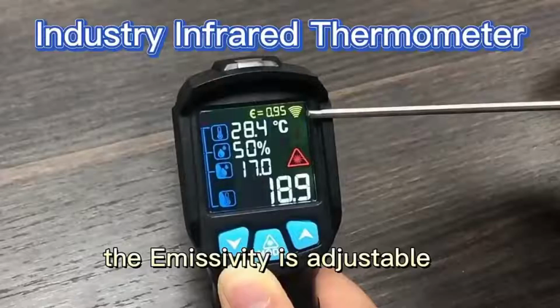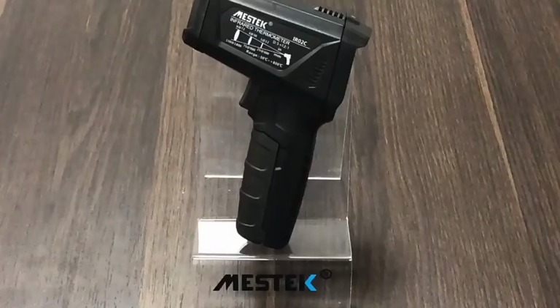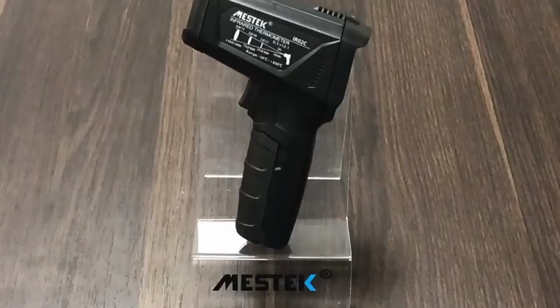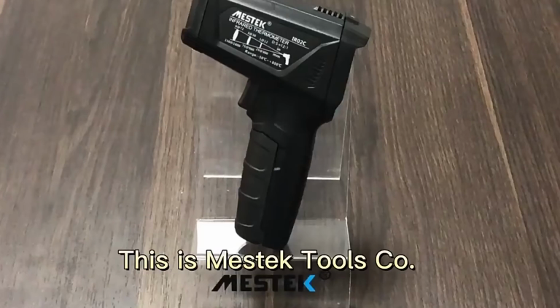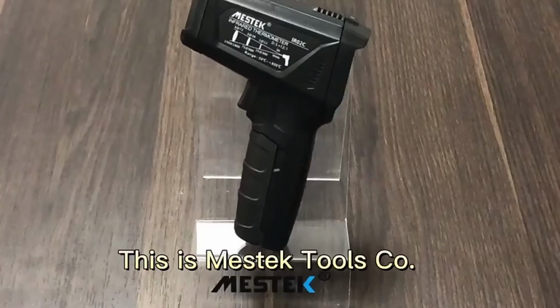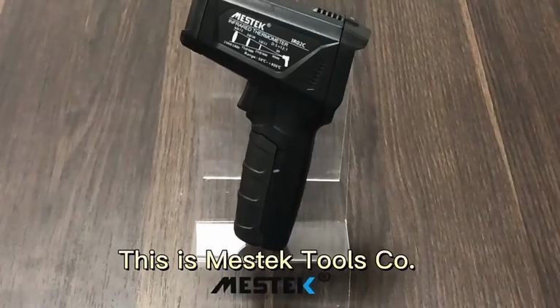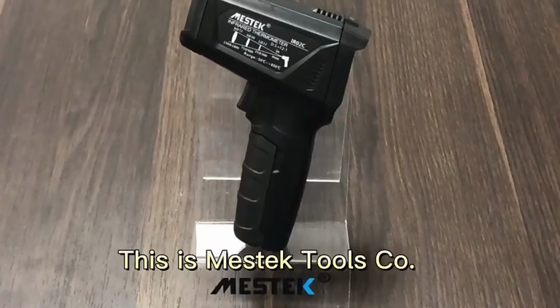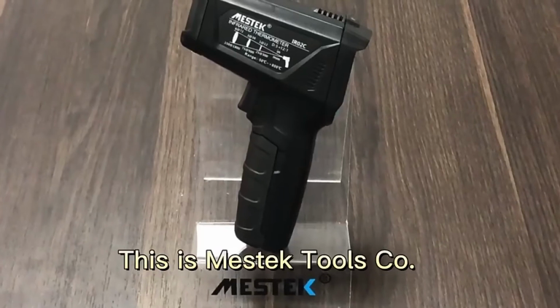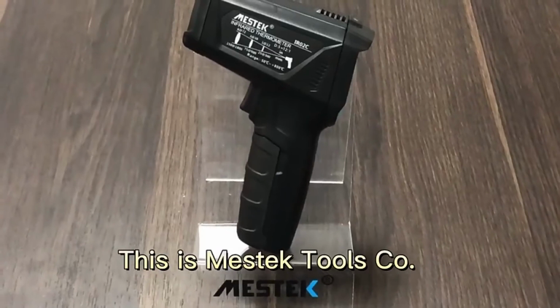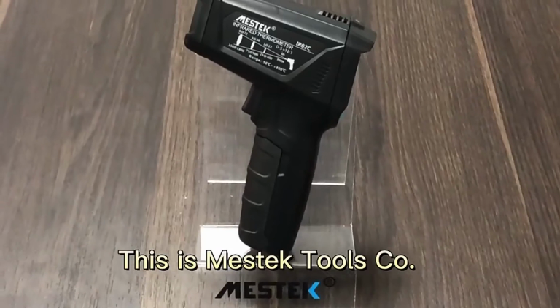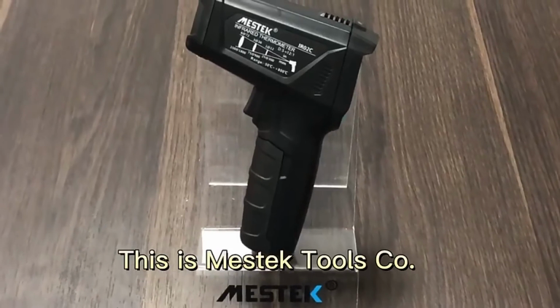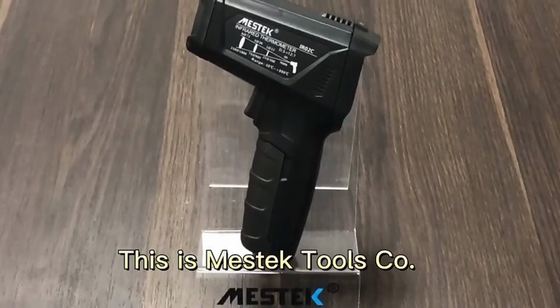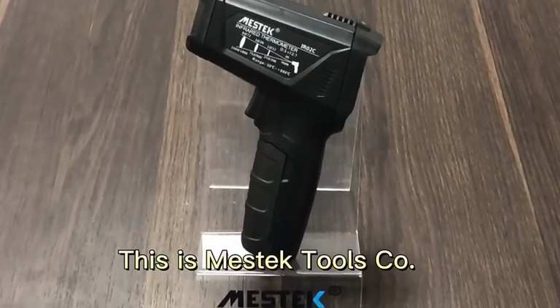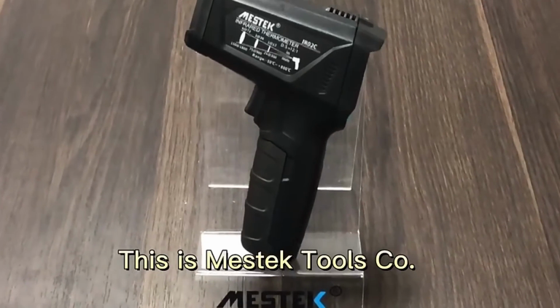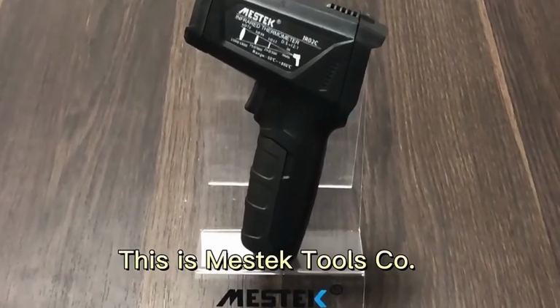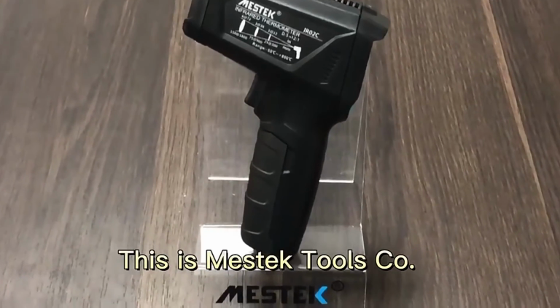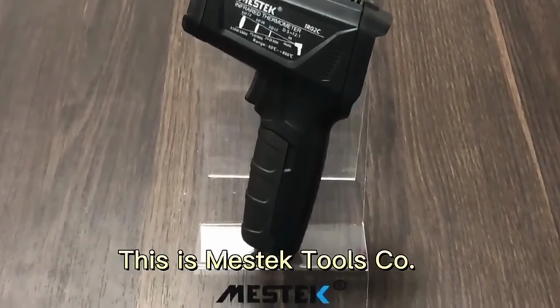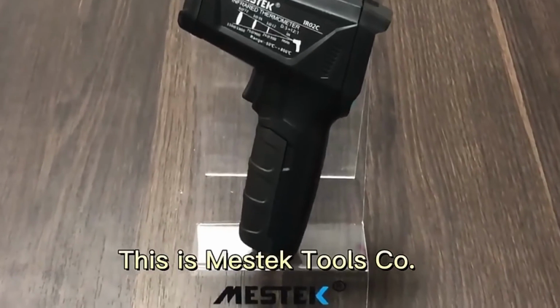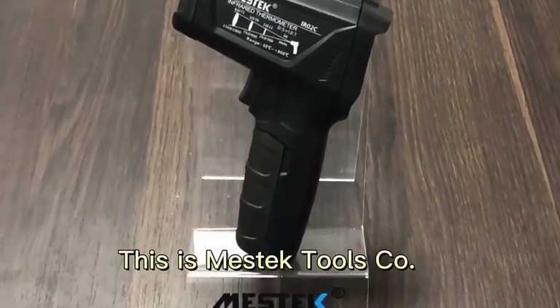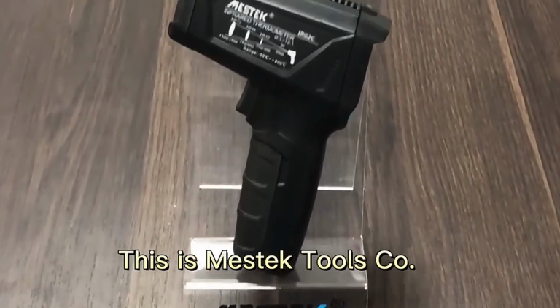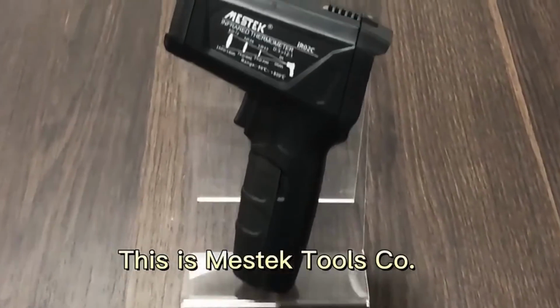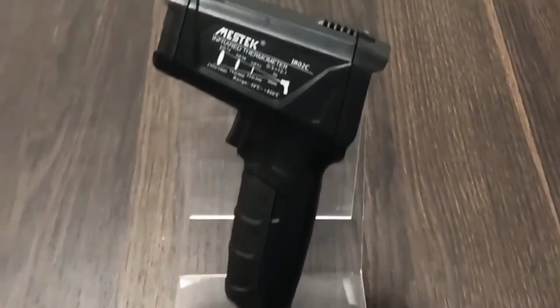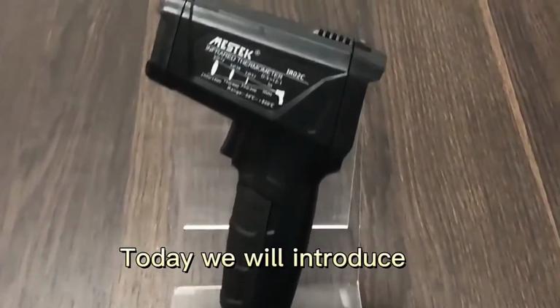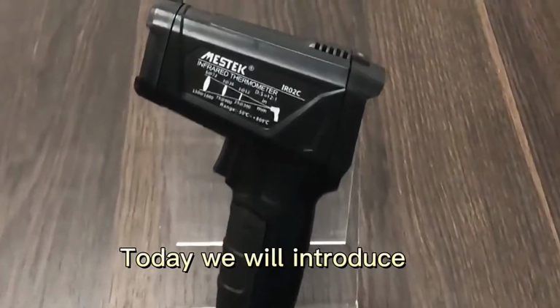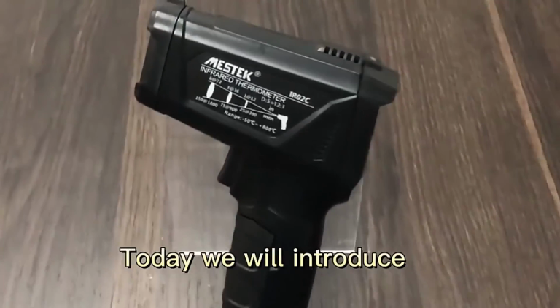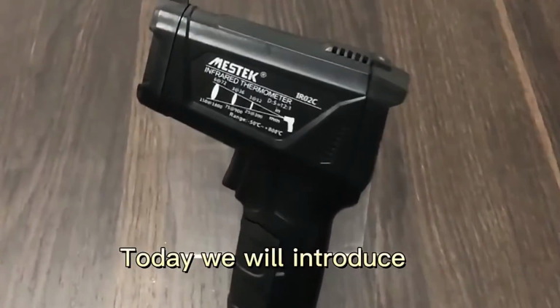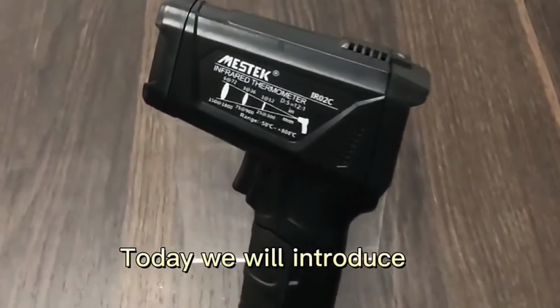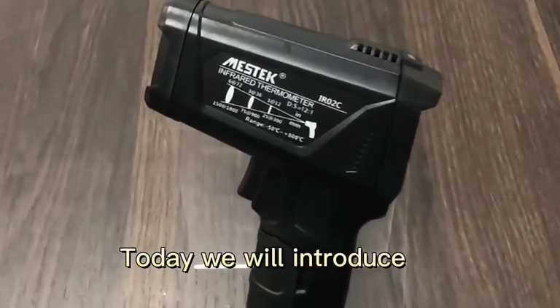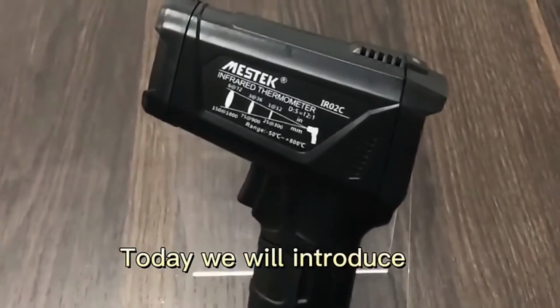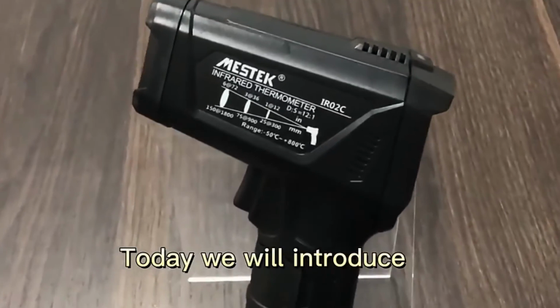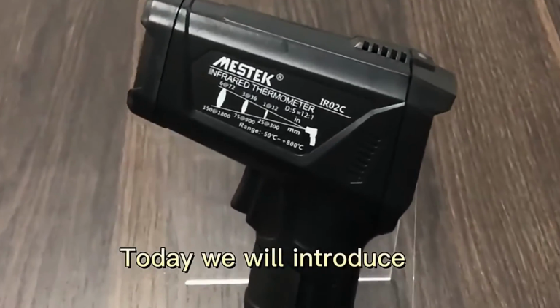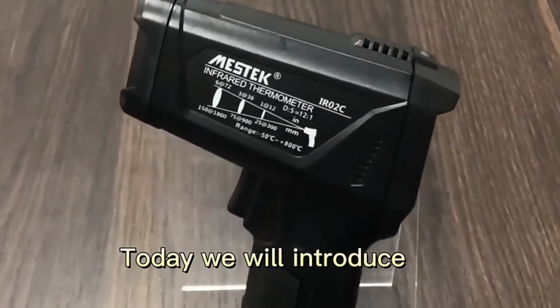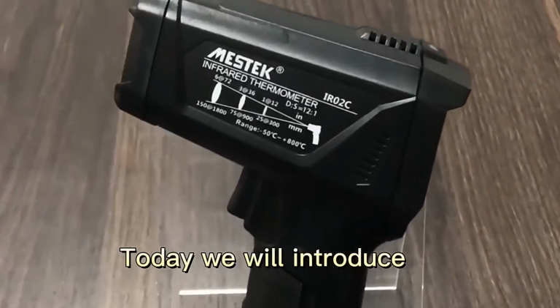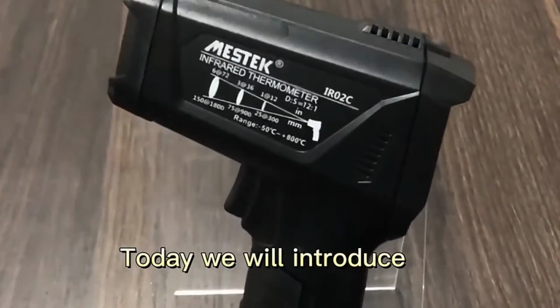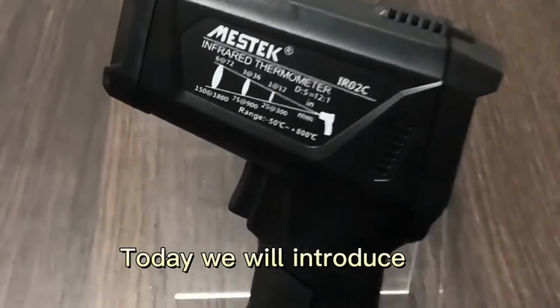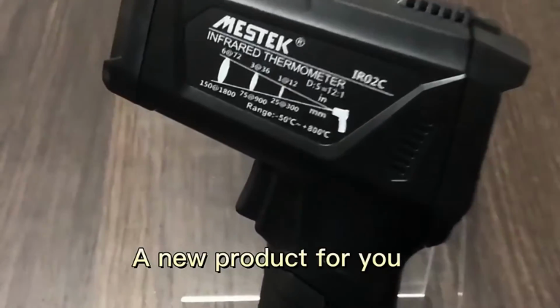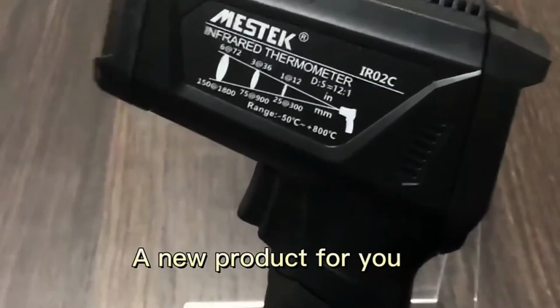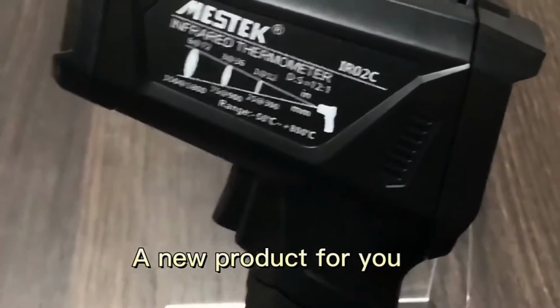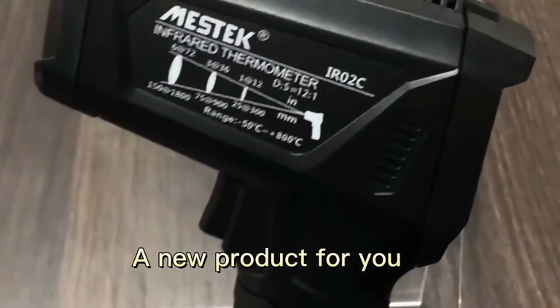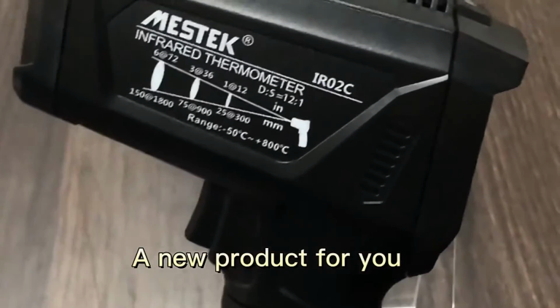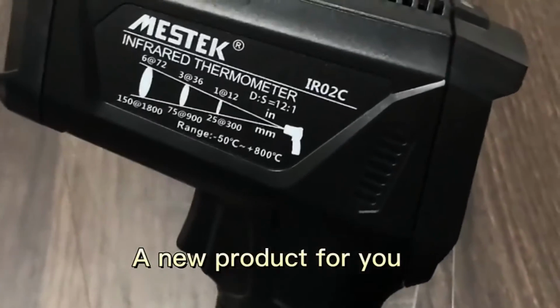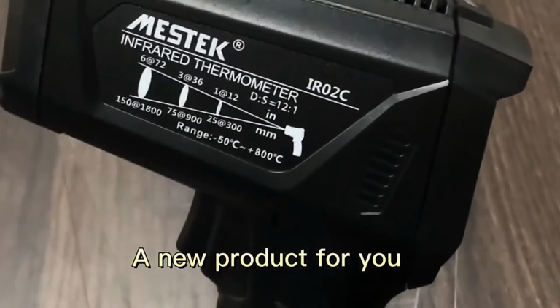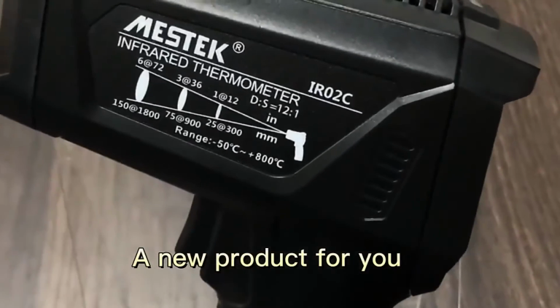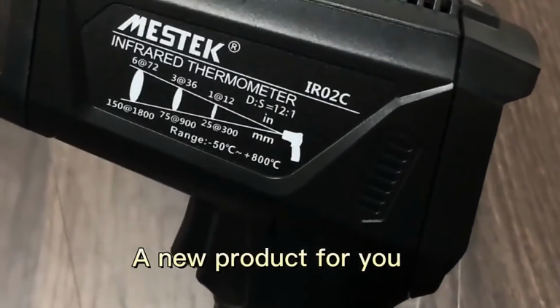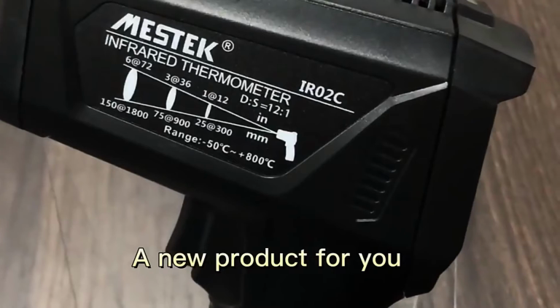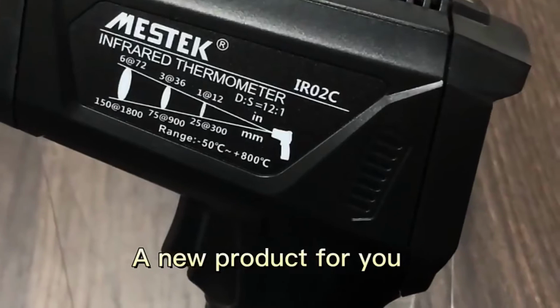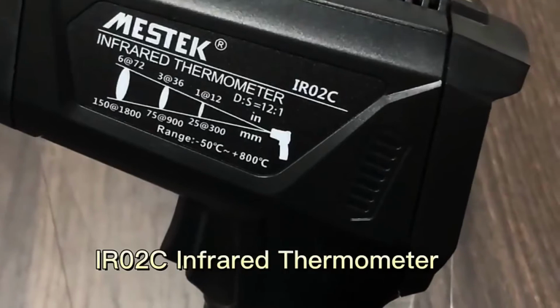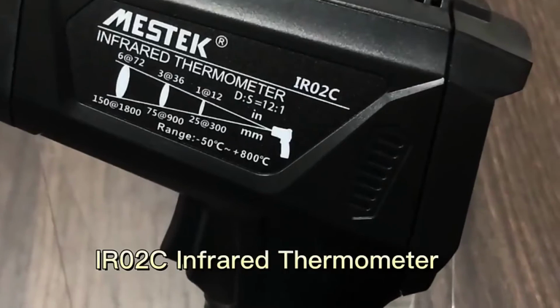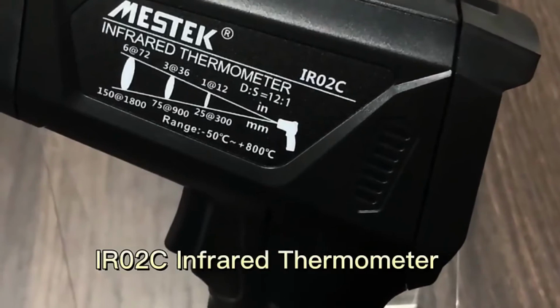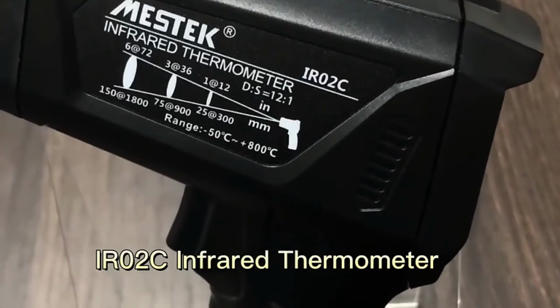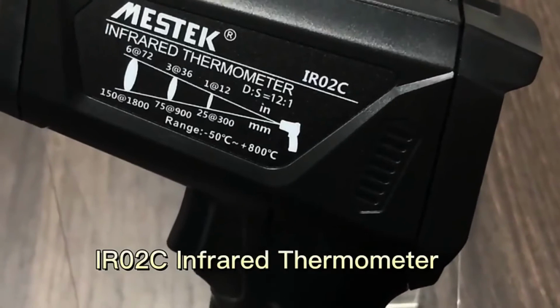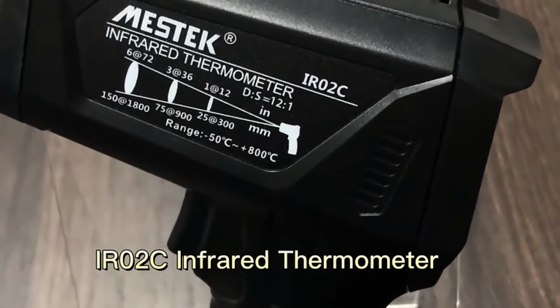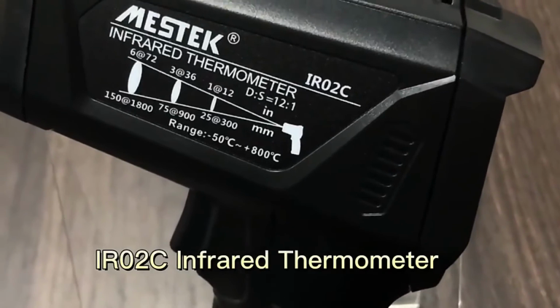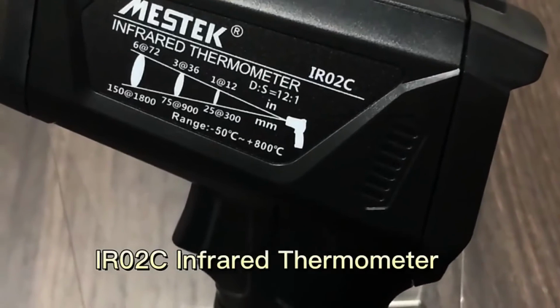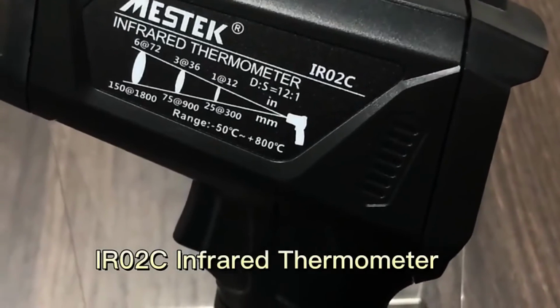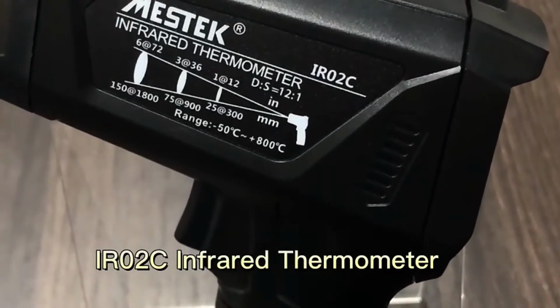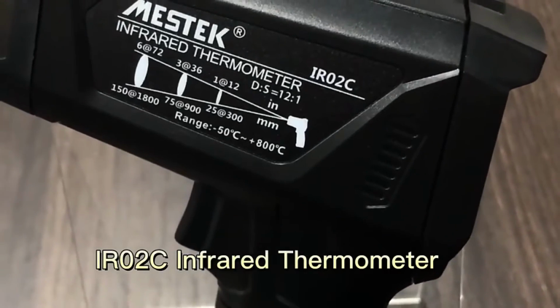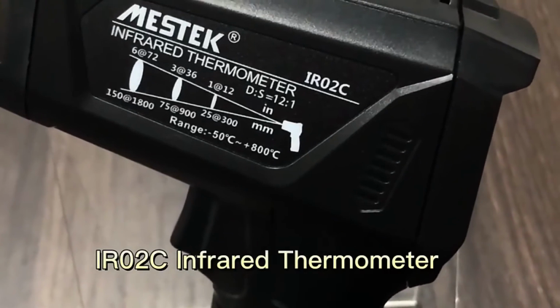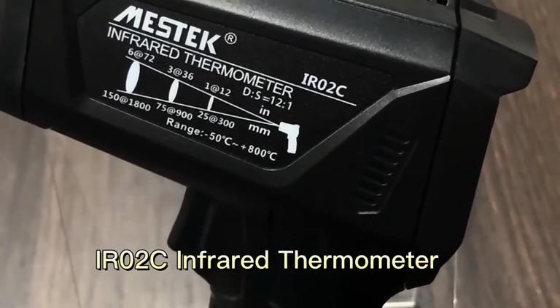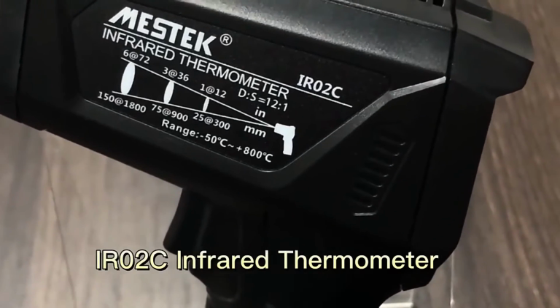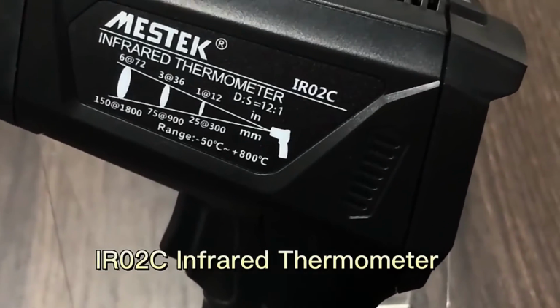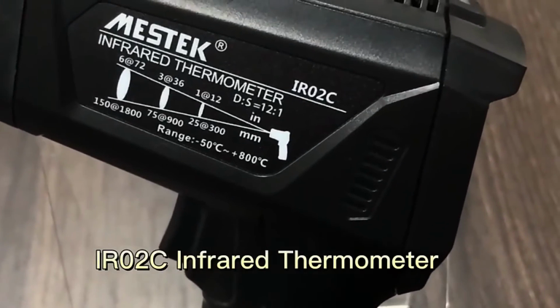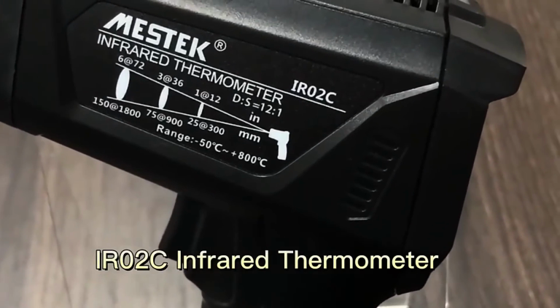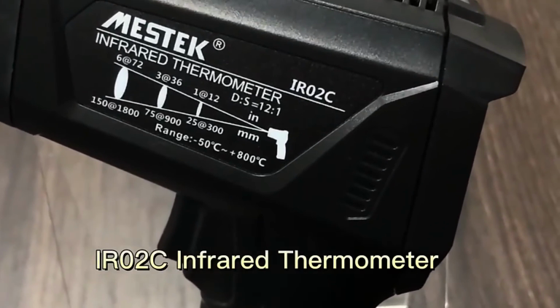This is the Mustang Tools. Today we will introduce a new product for you, the IR02C infrared thermometer.